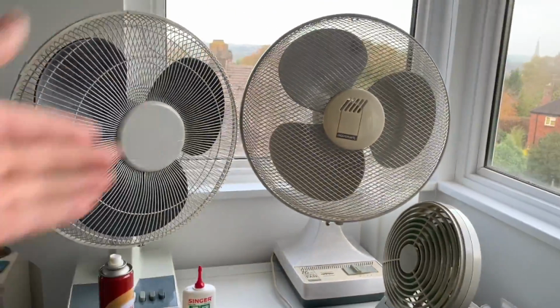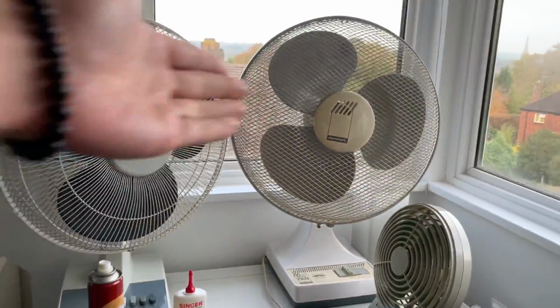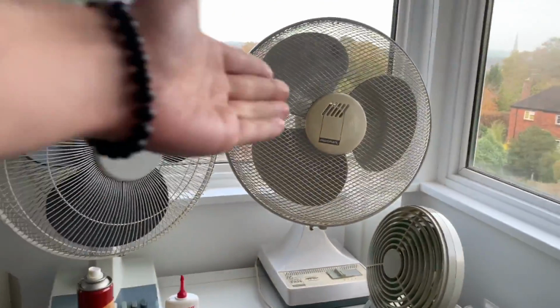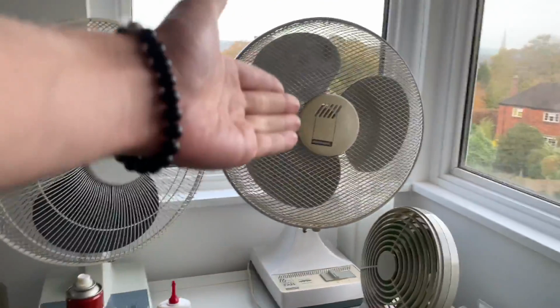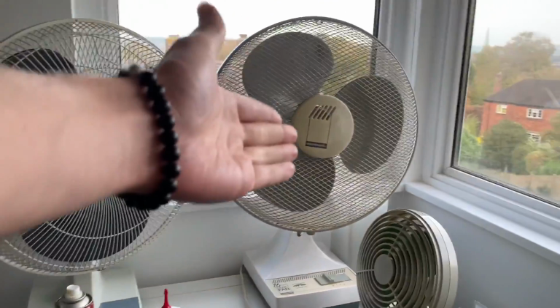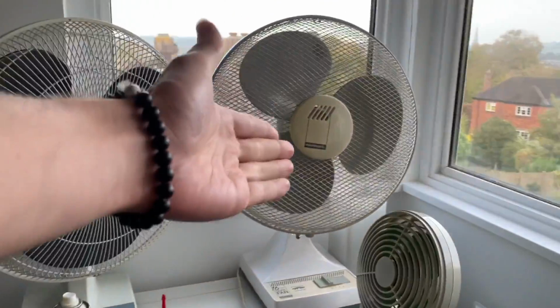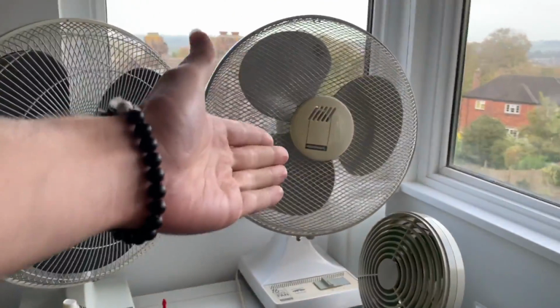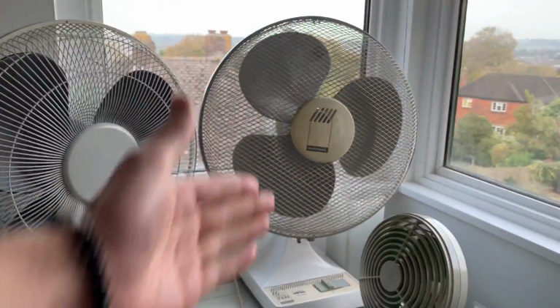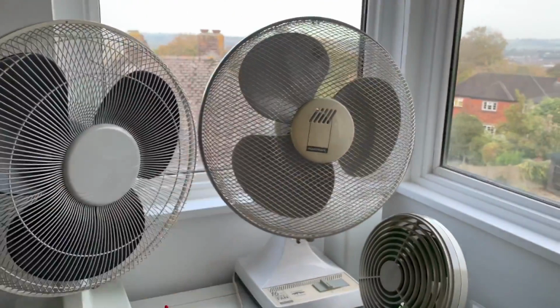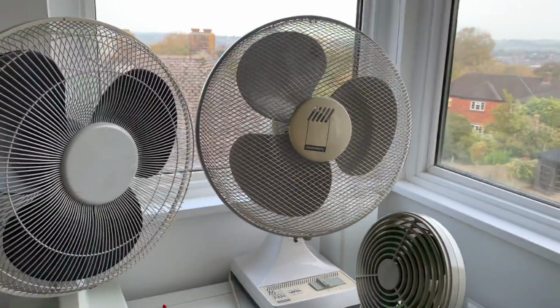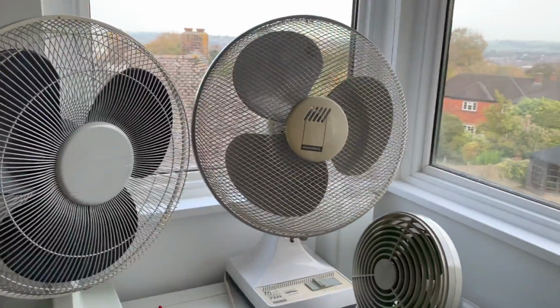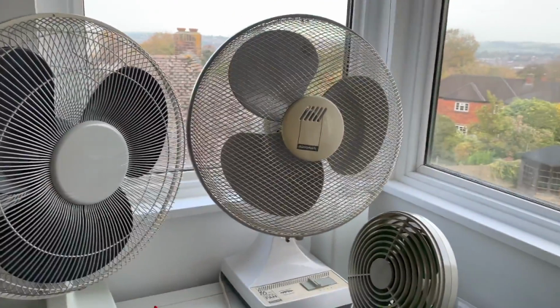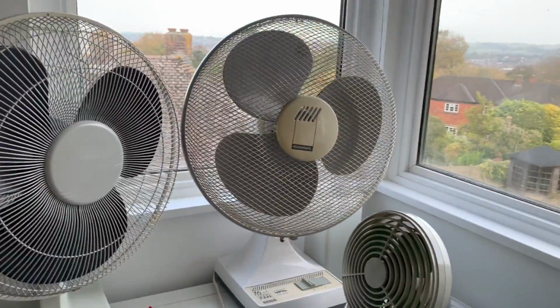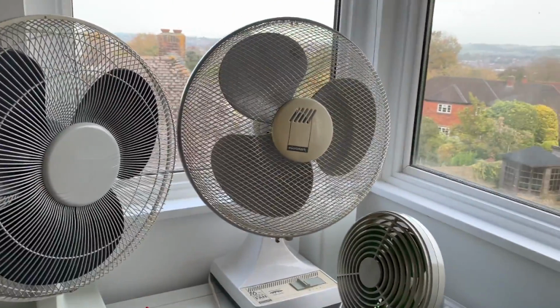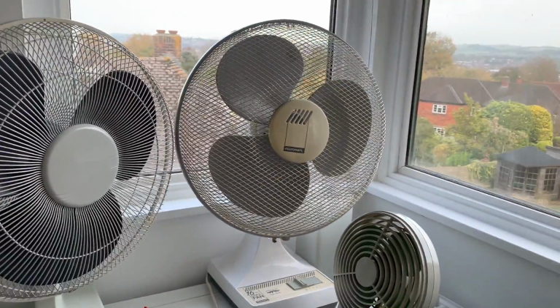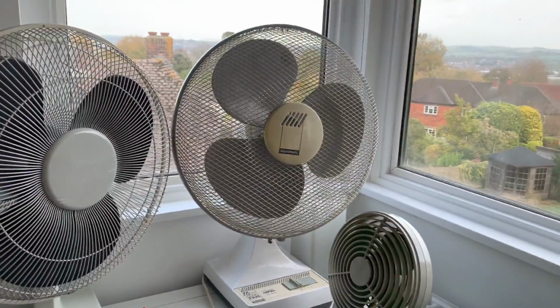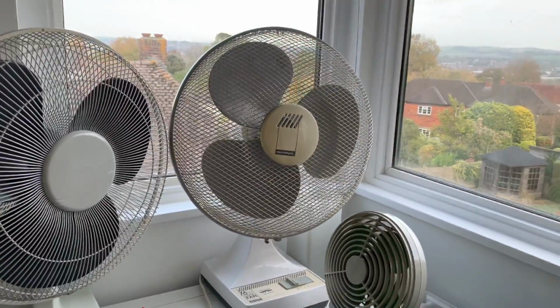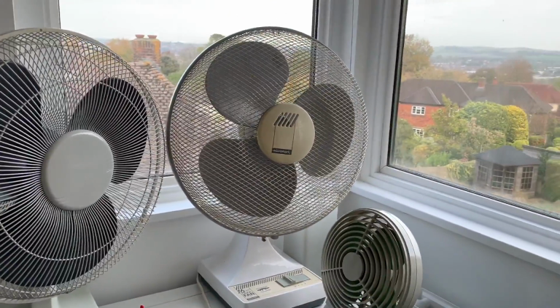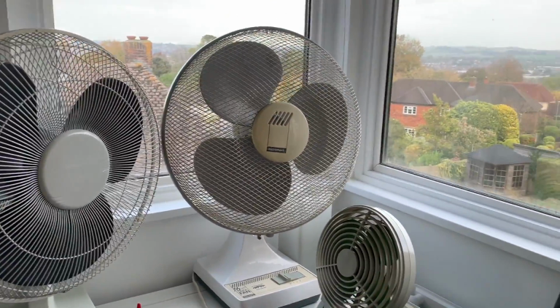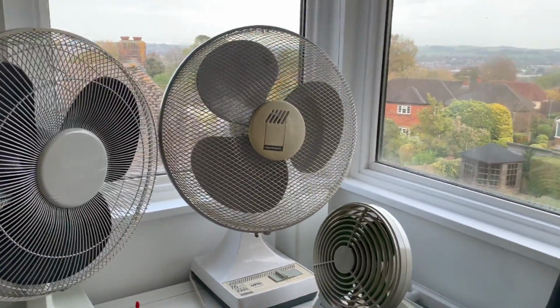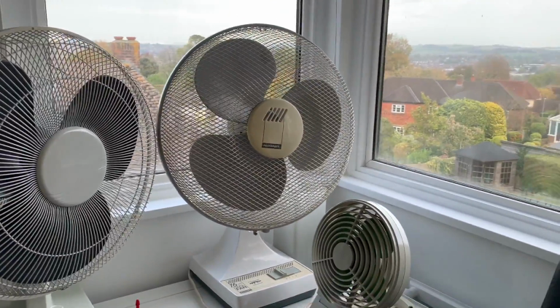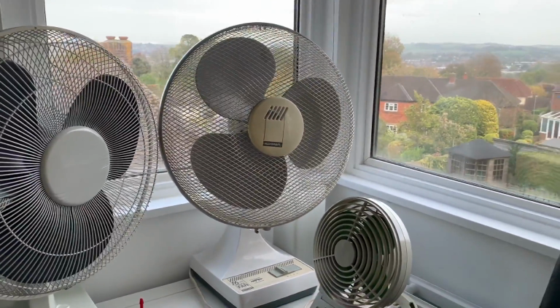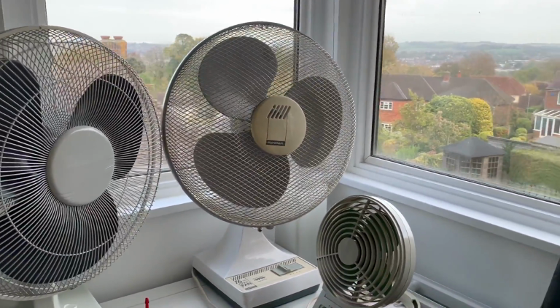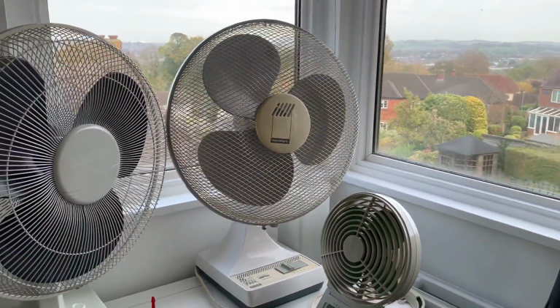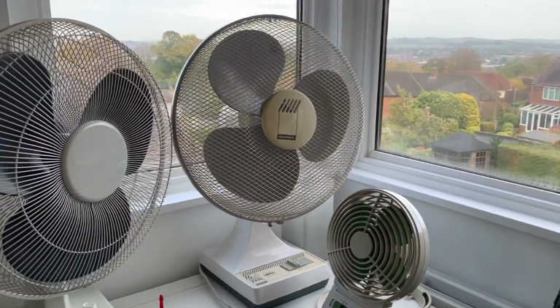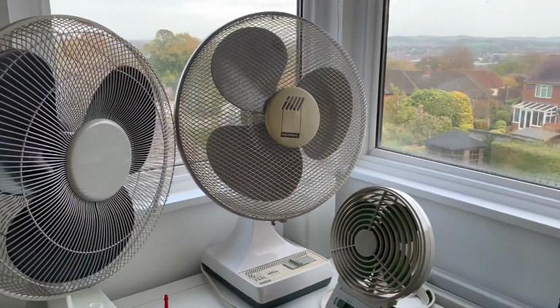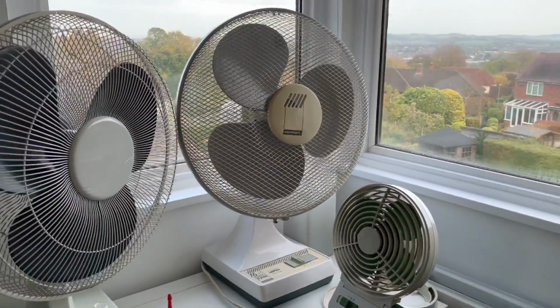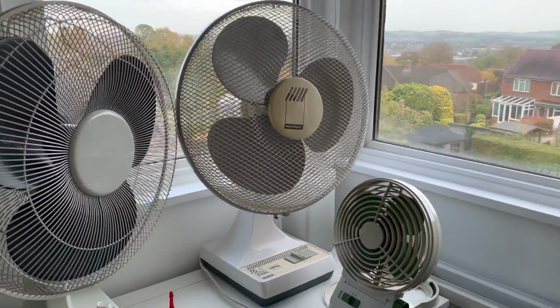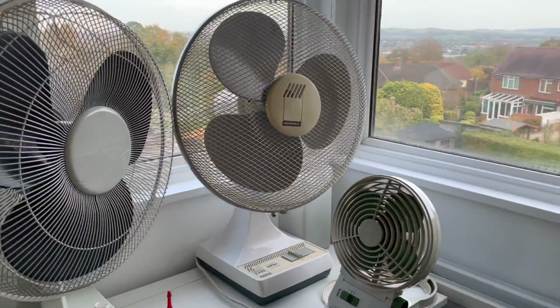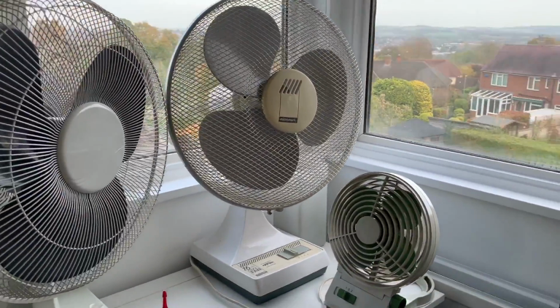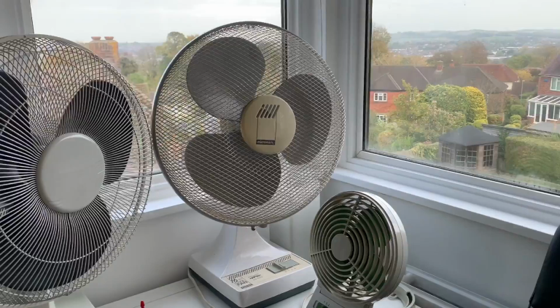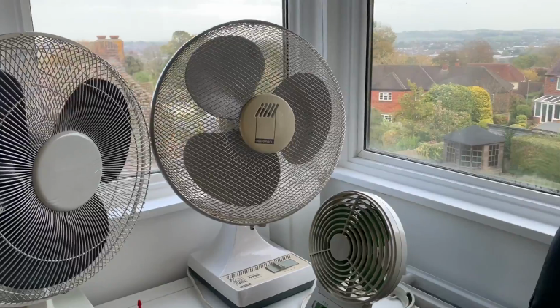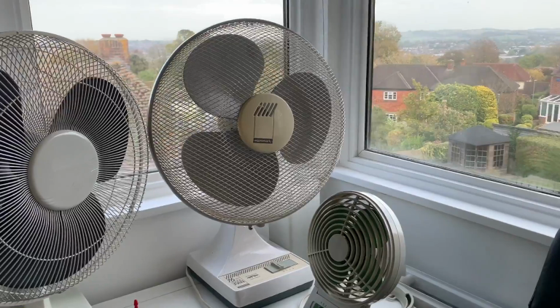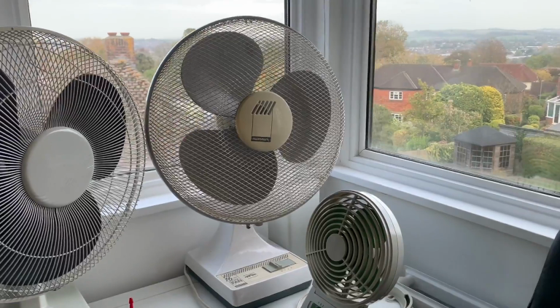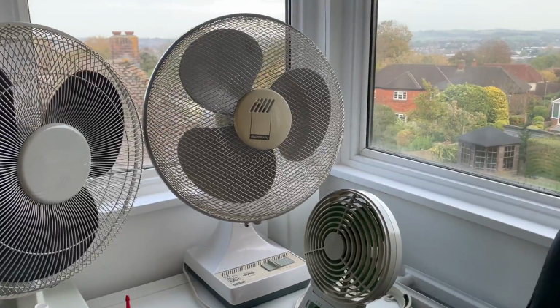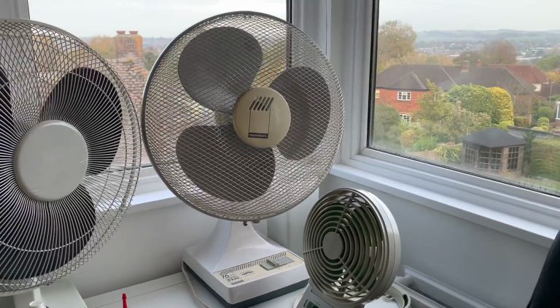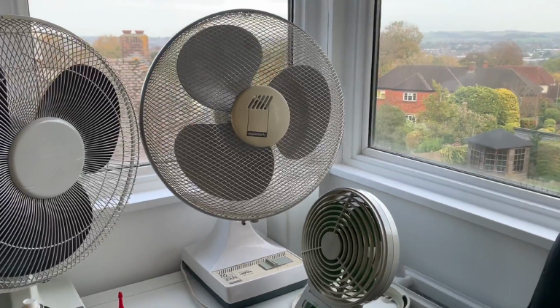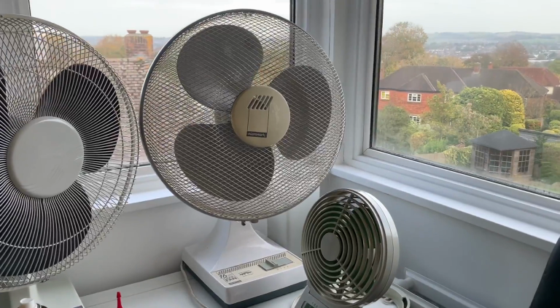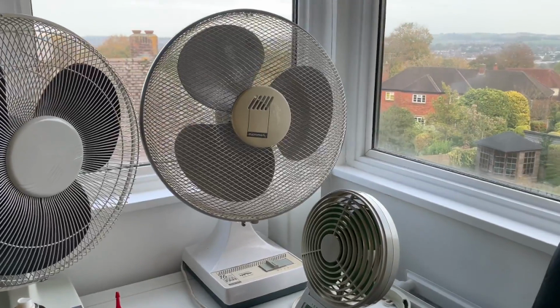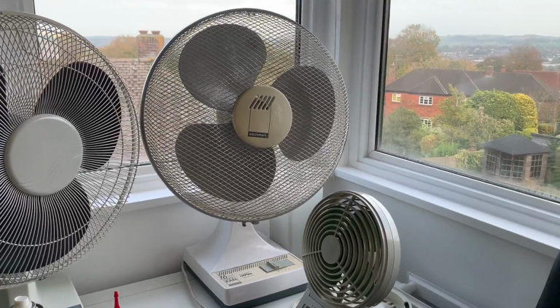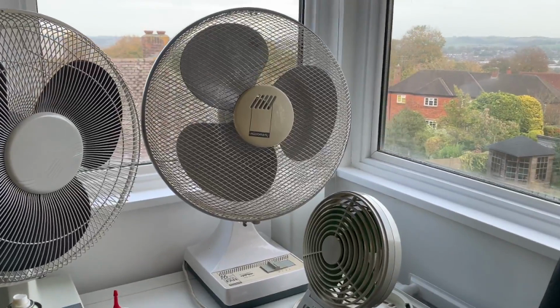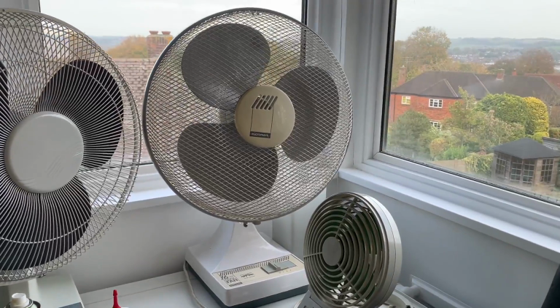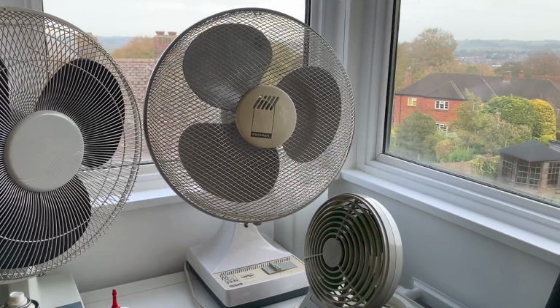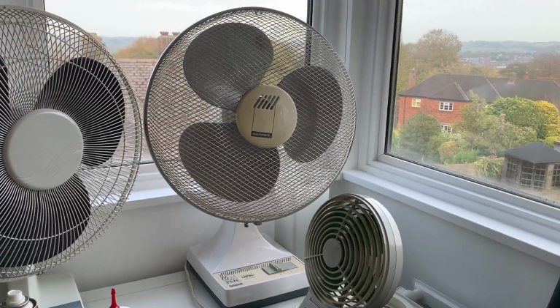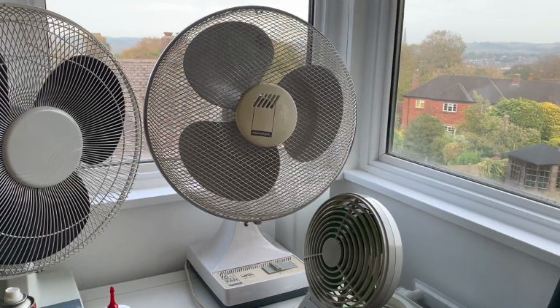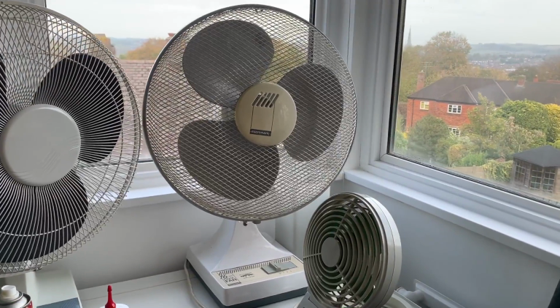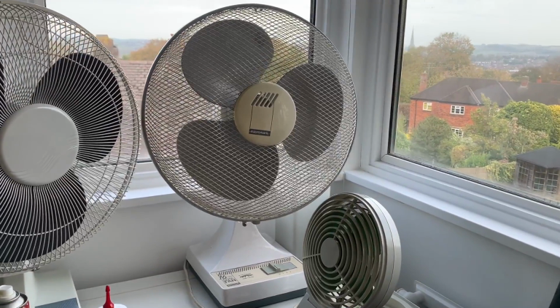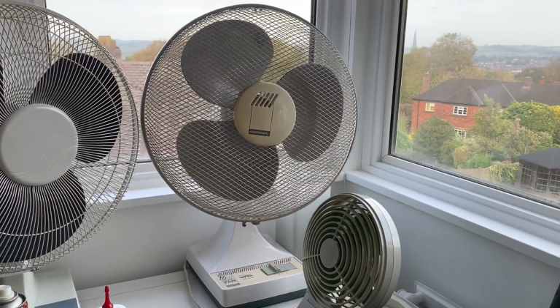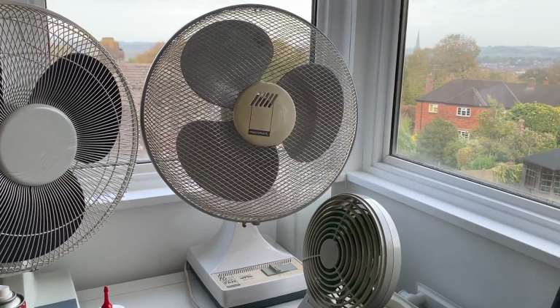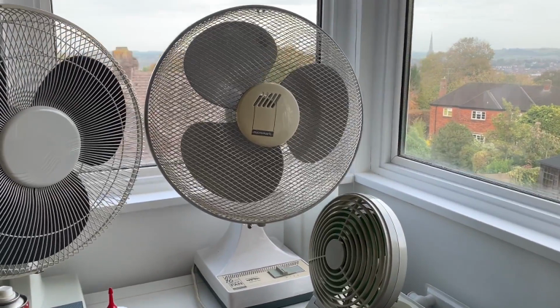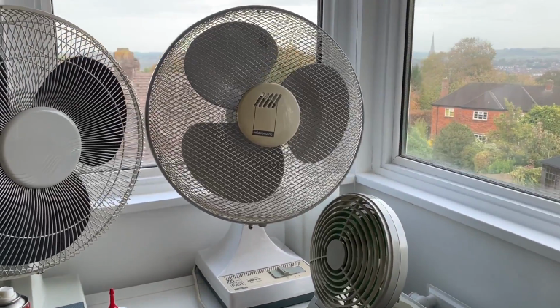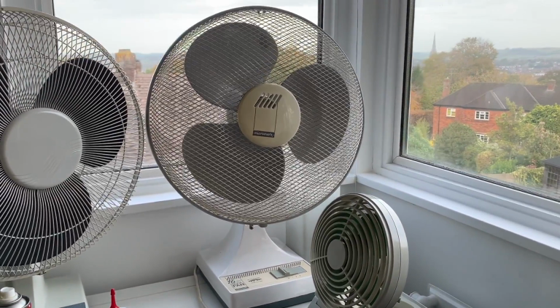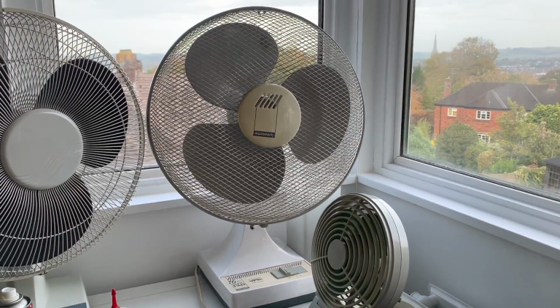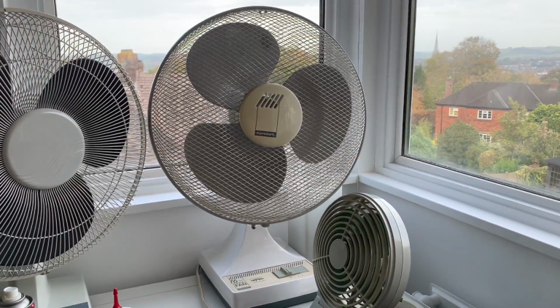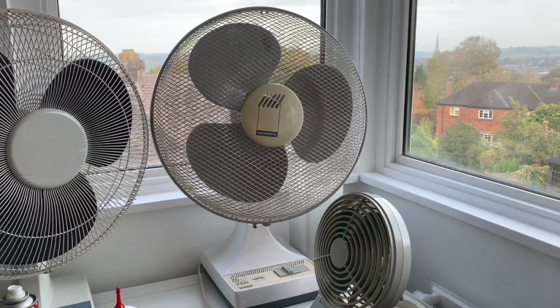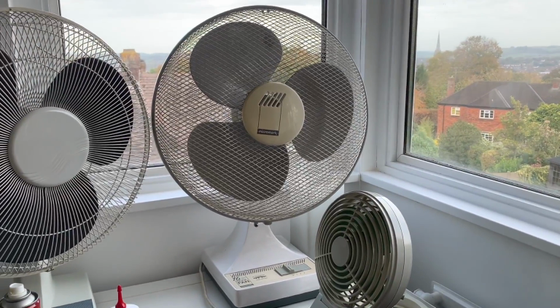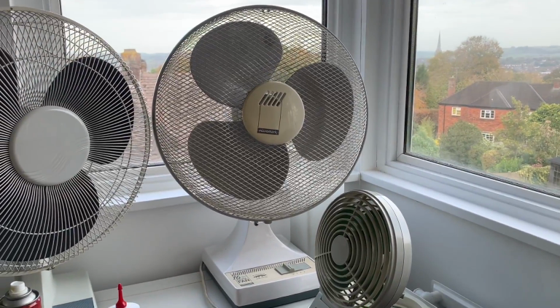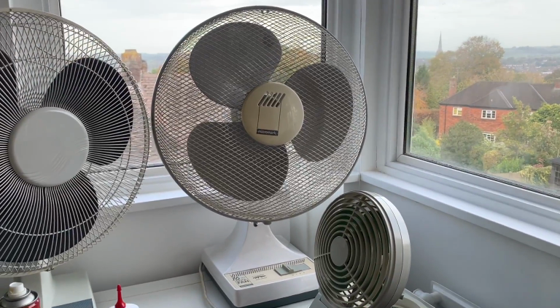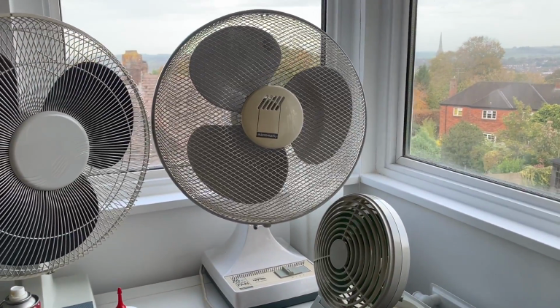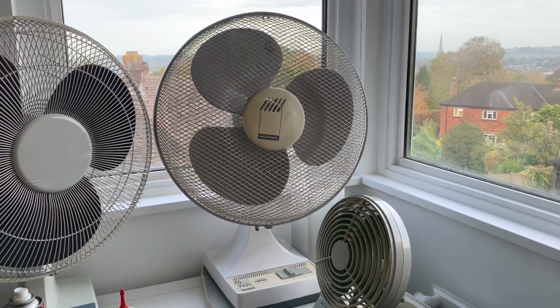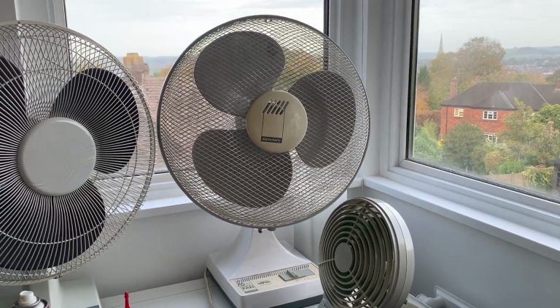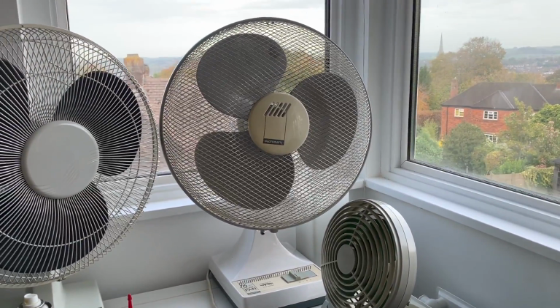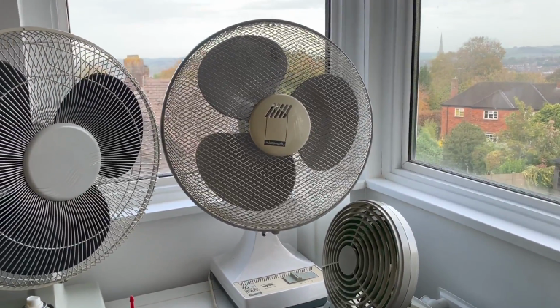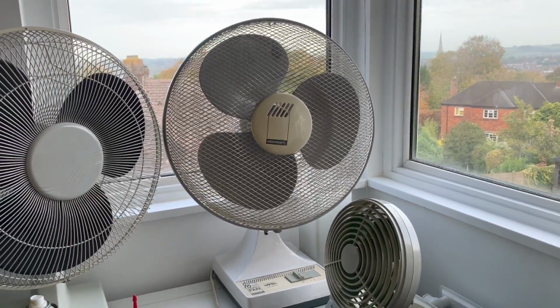This one was perfect as it came. I am going to give it a bit of a dust but I'll get that sorted out and probably store it ready for next summer.